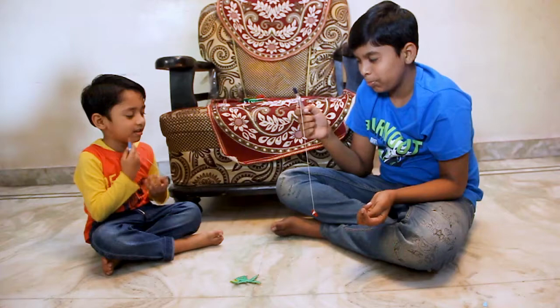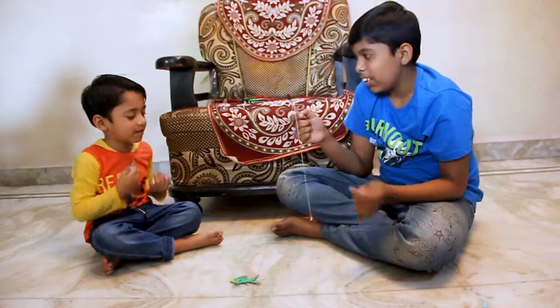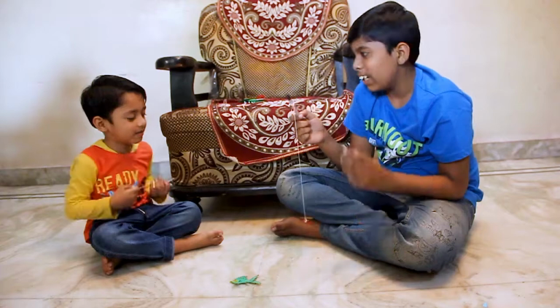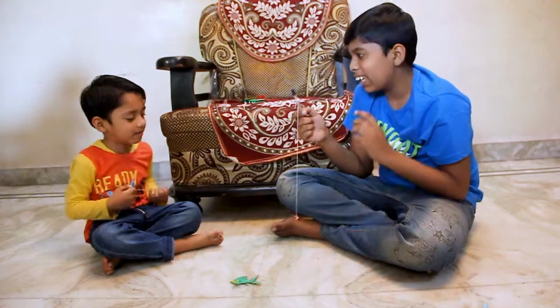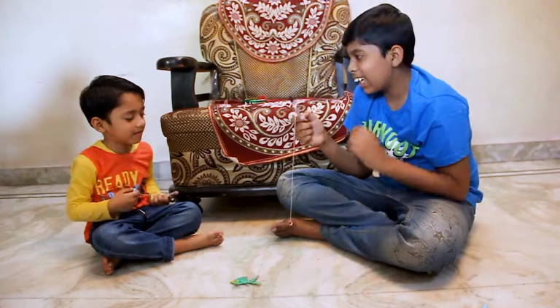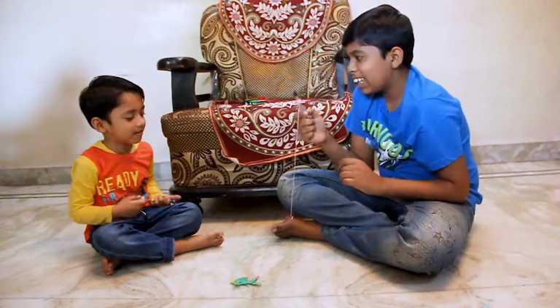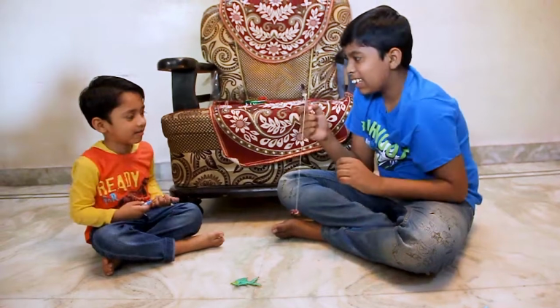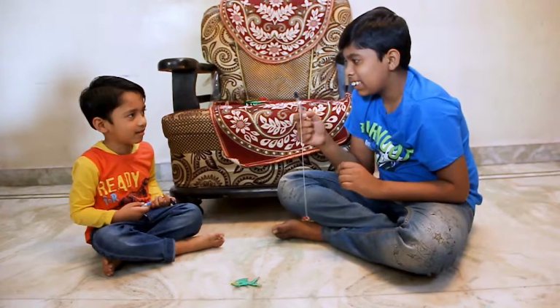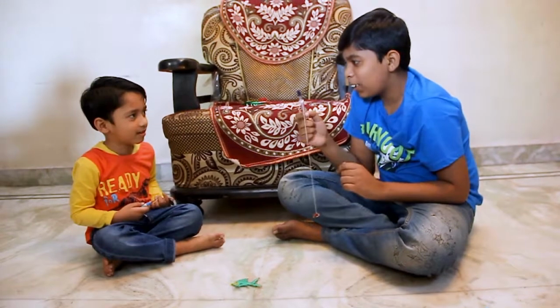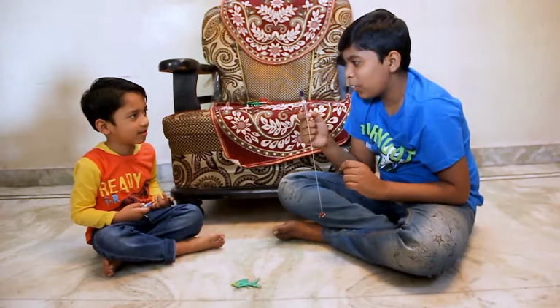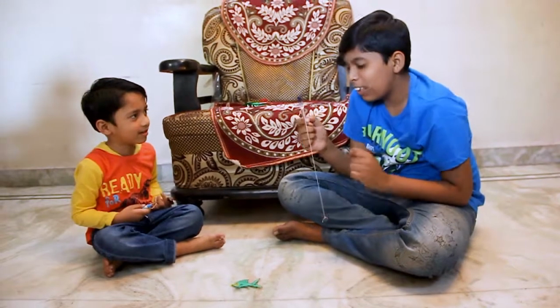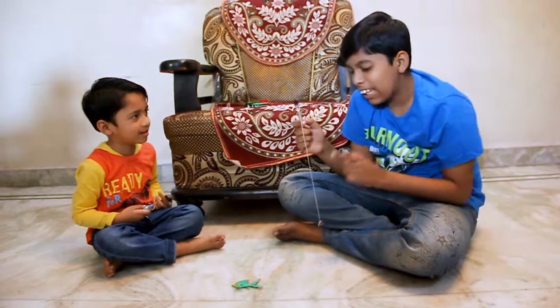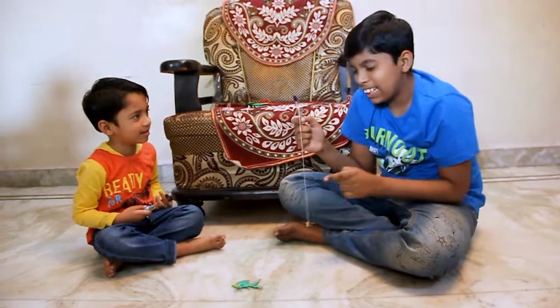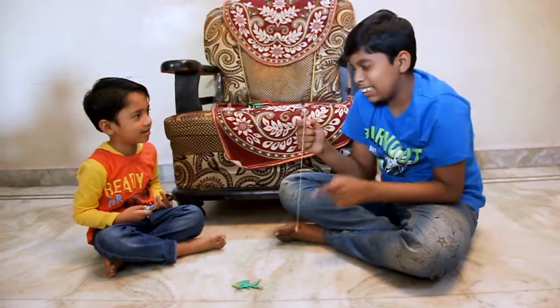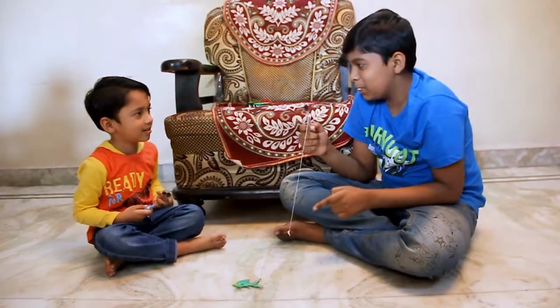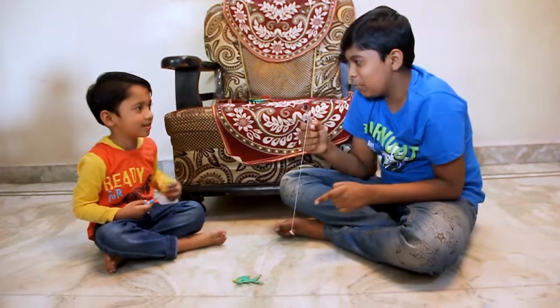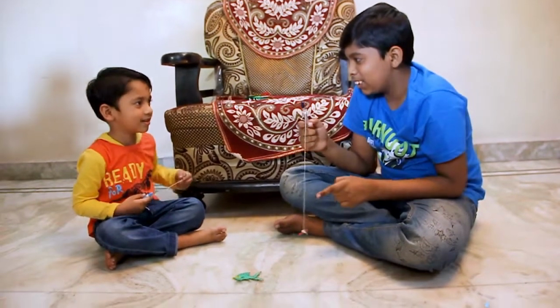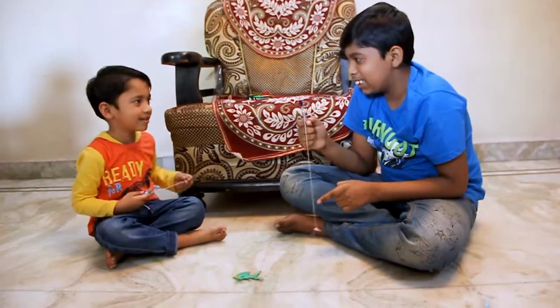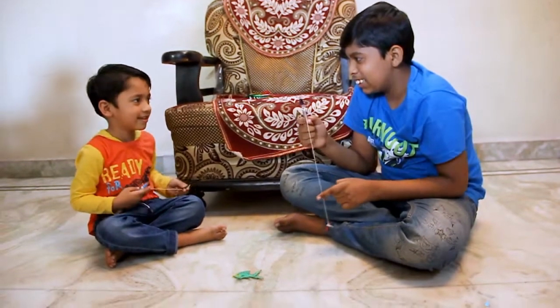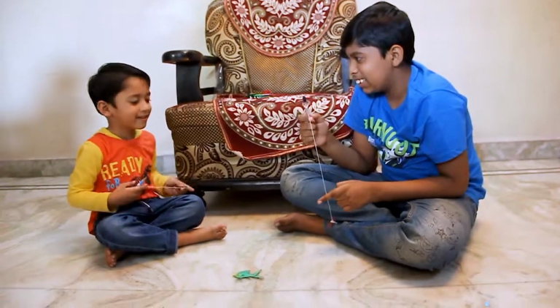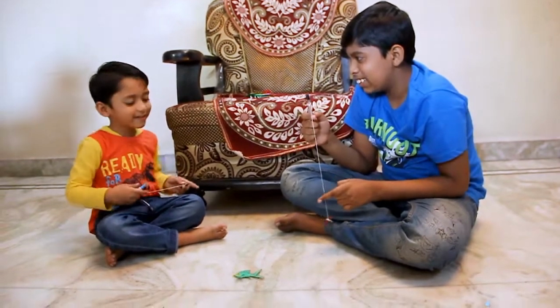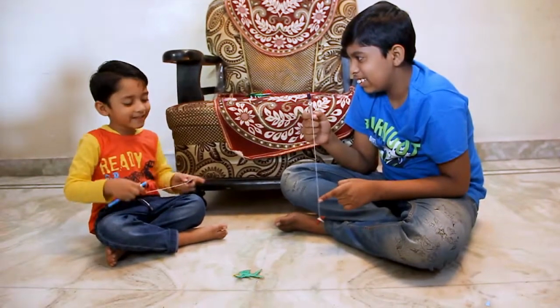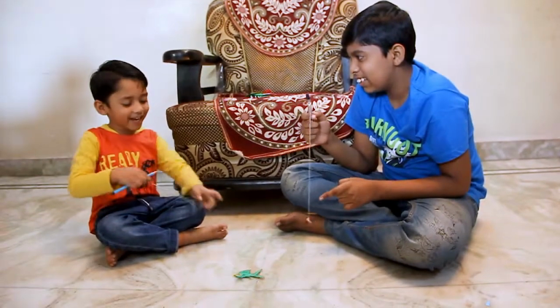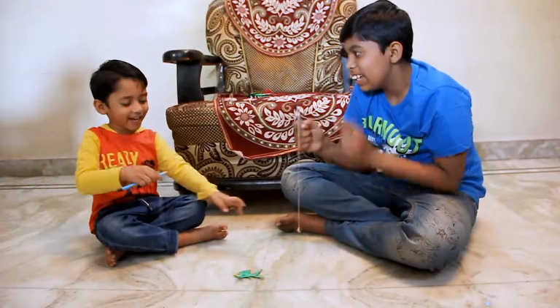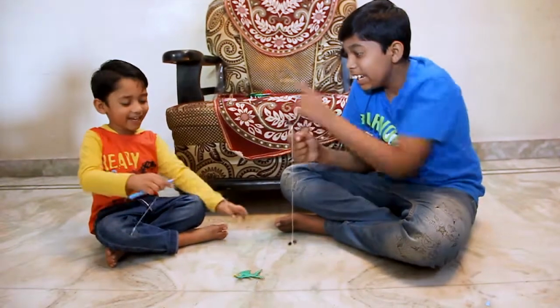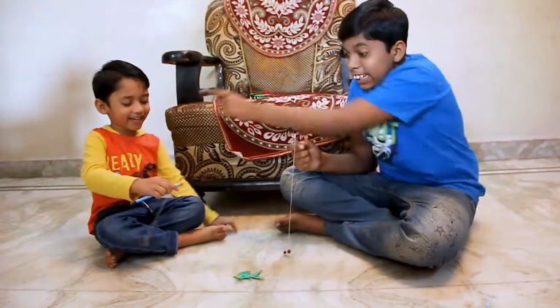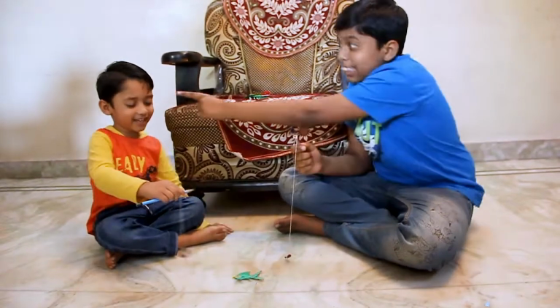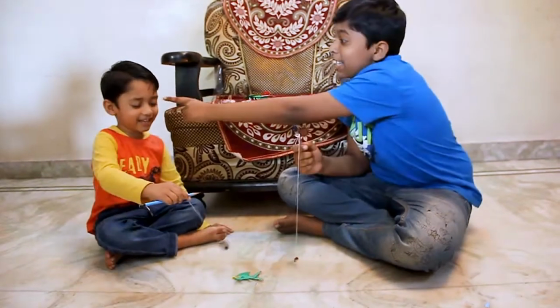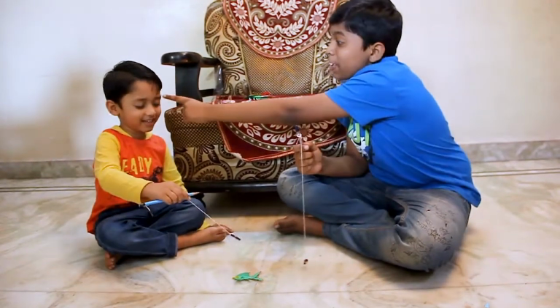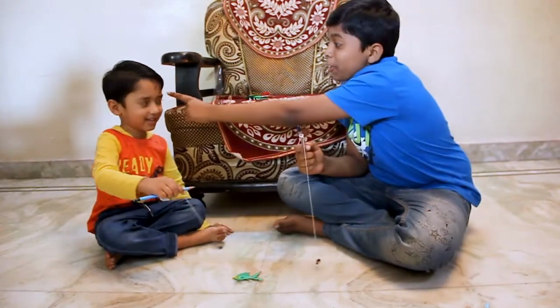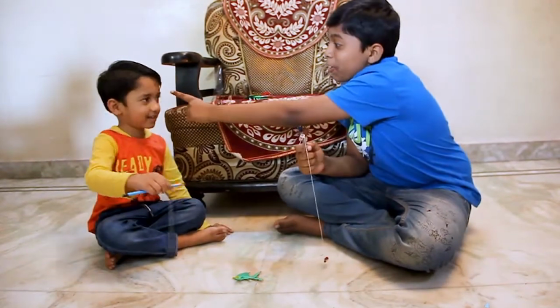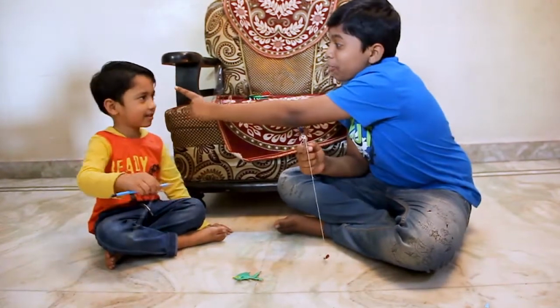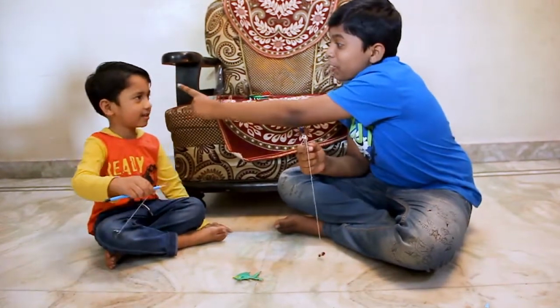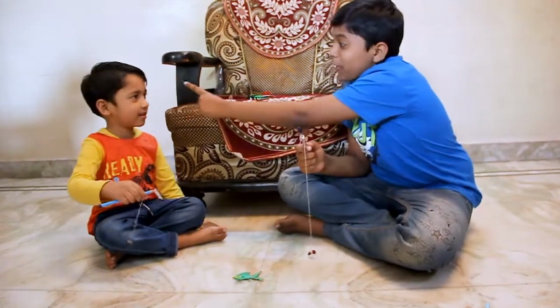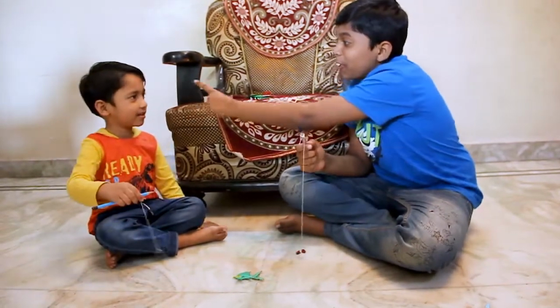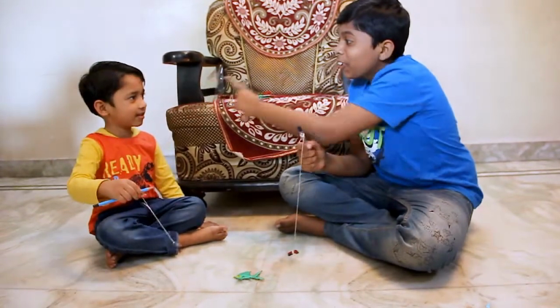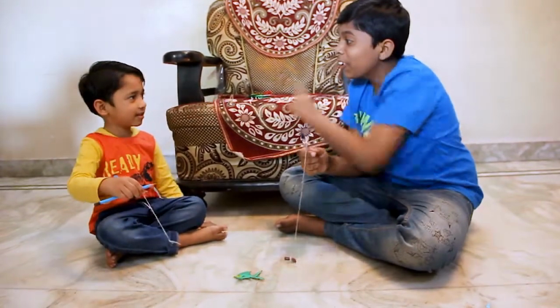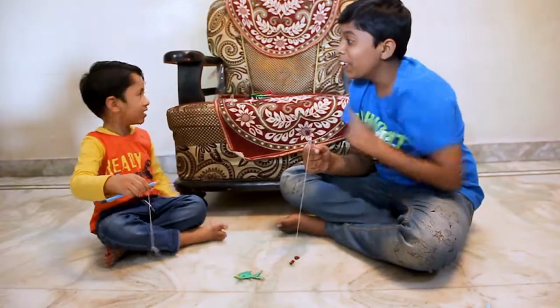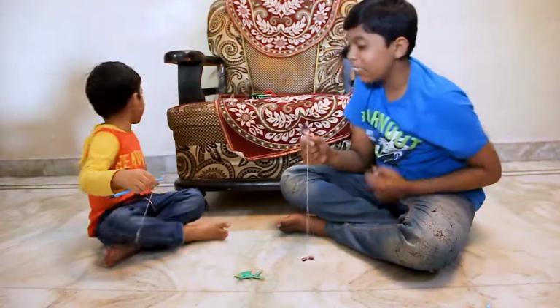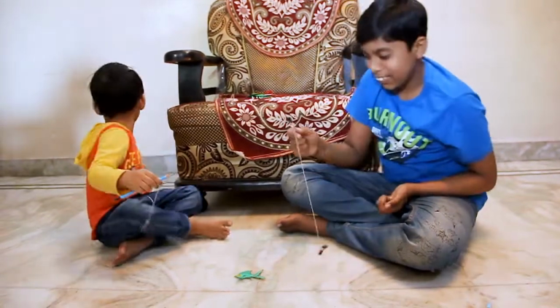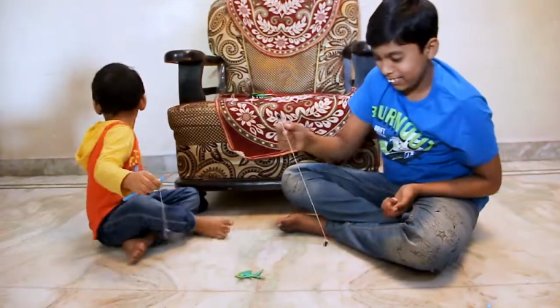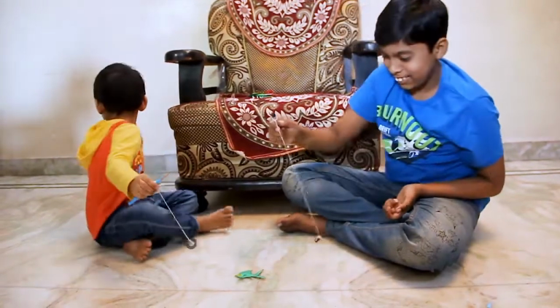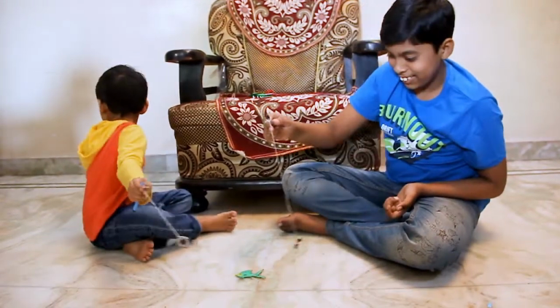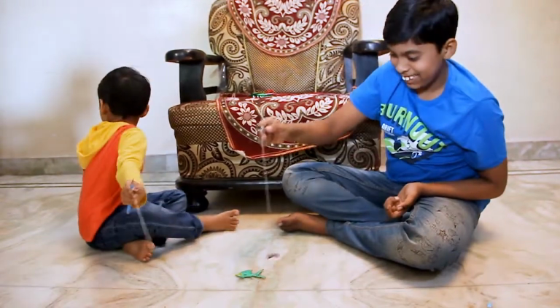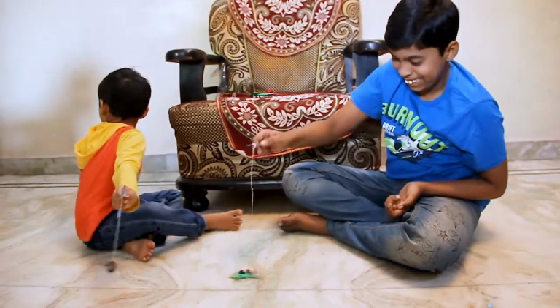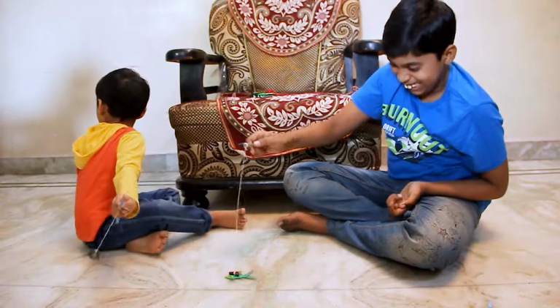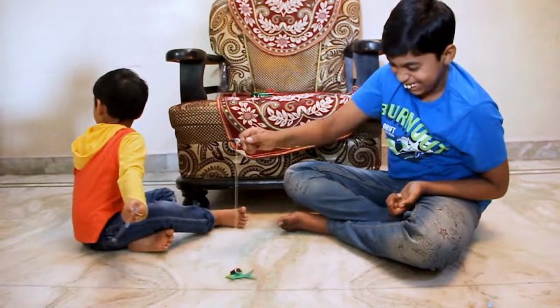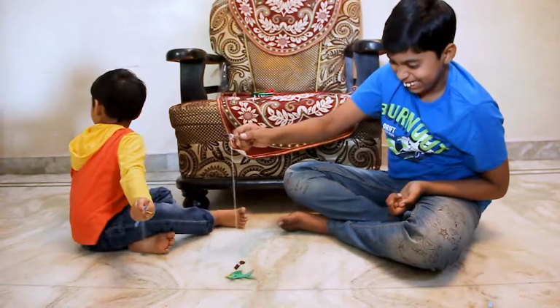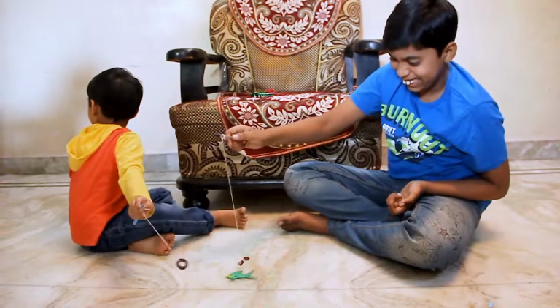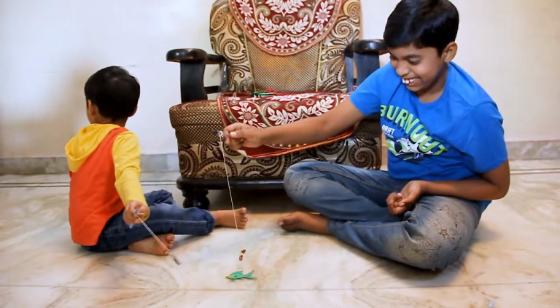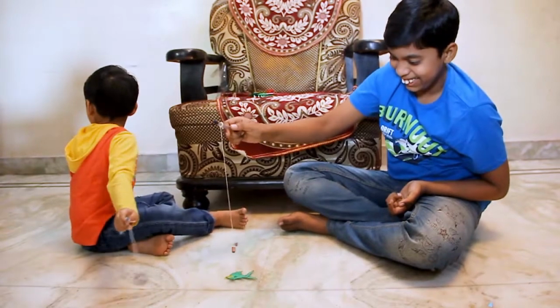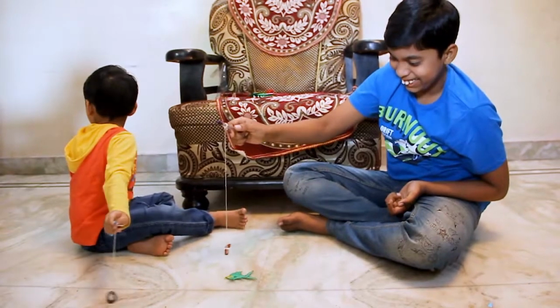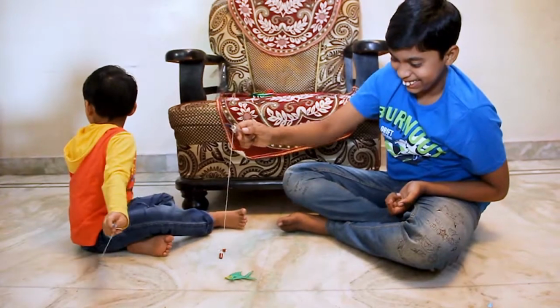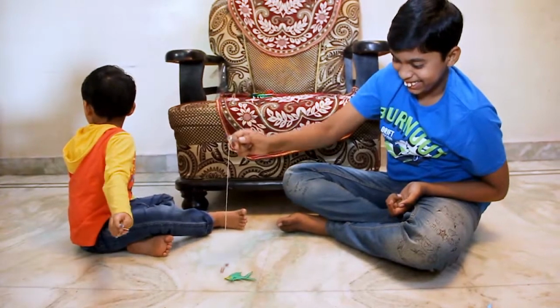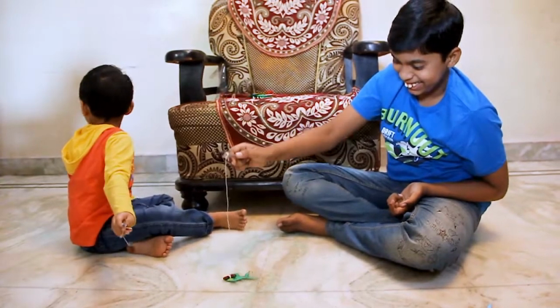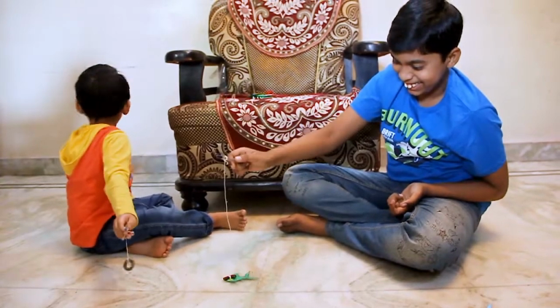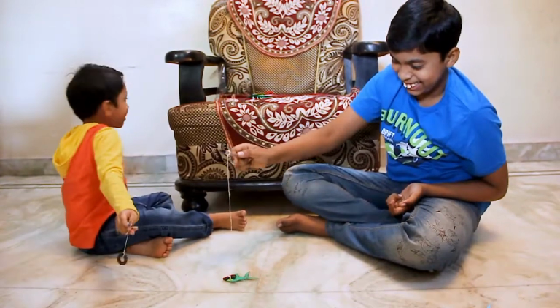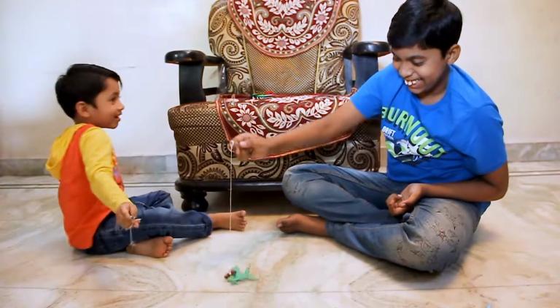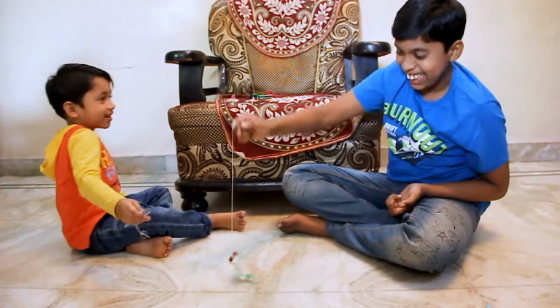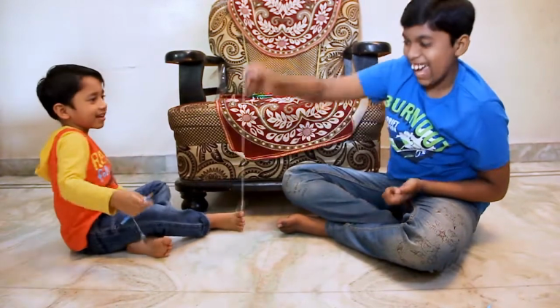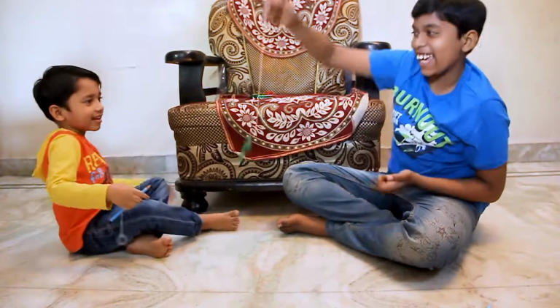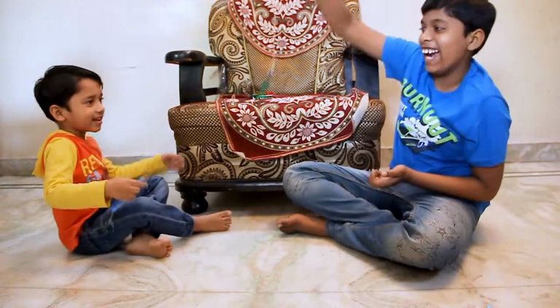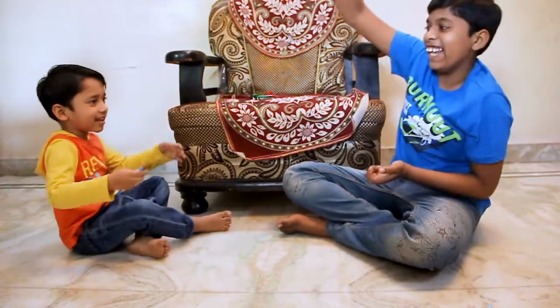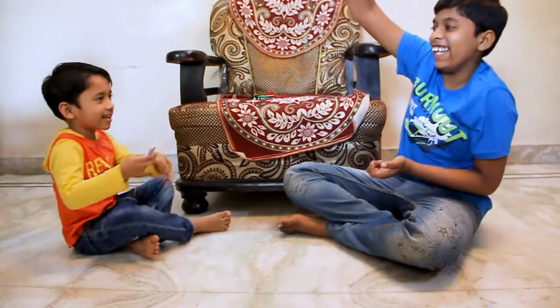Nikki, let's see who will catch this fish. Okay. Nikki, see the real phone. I got it!